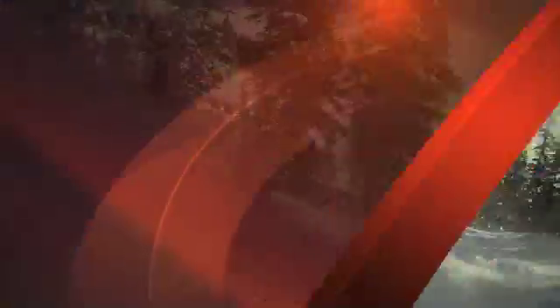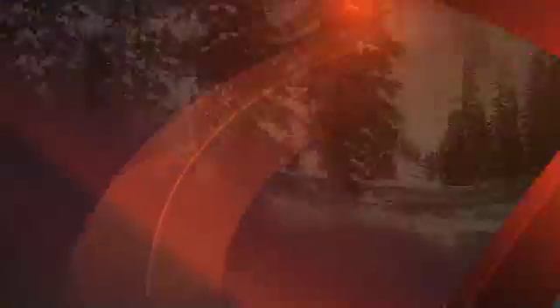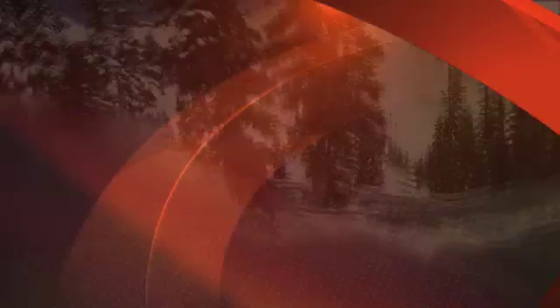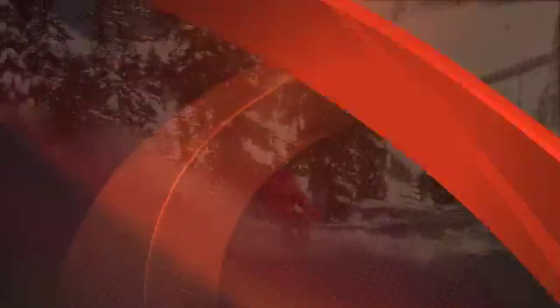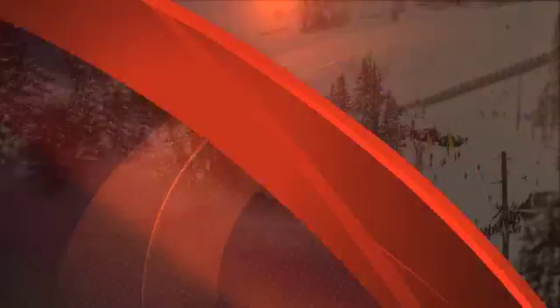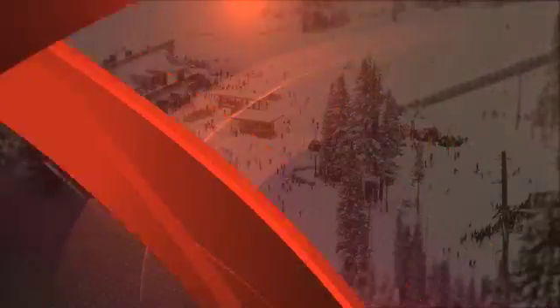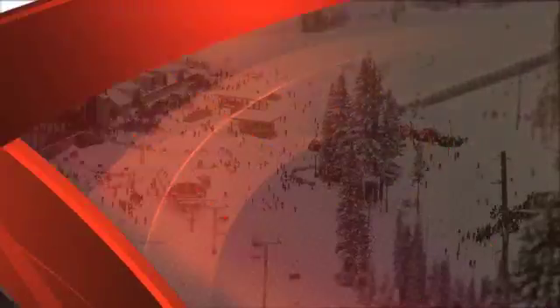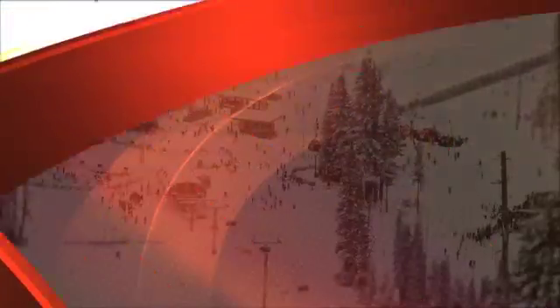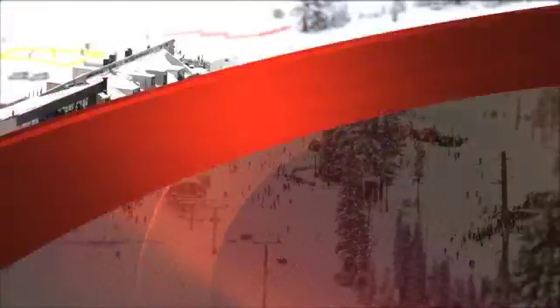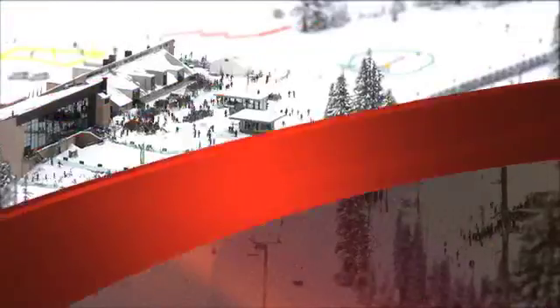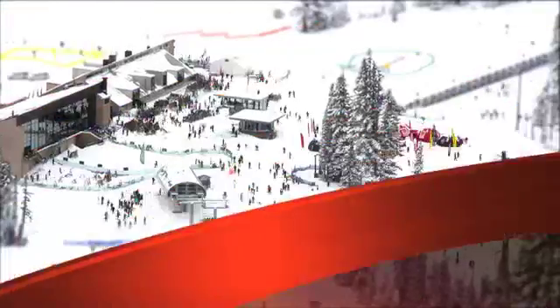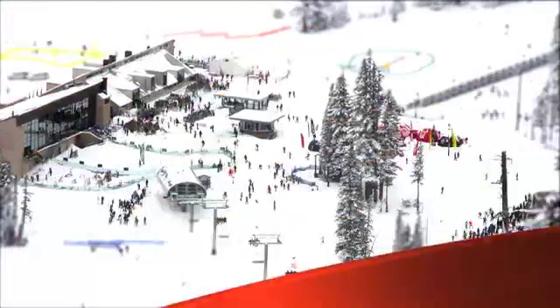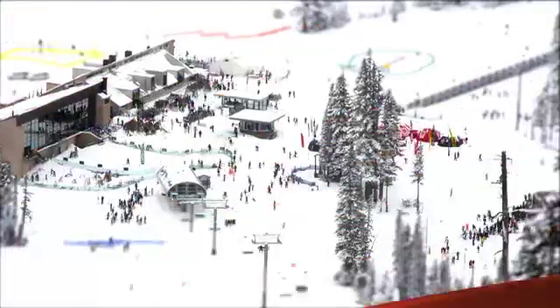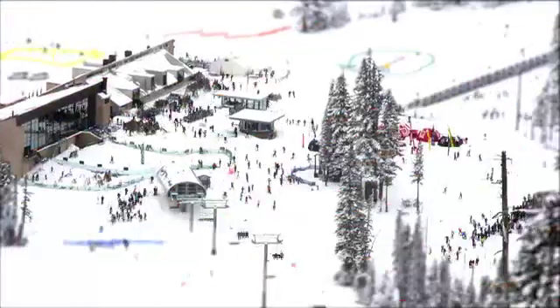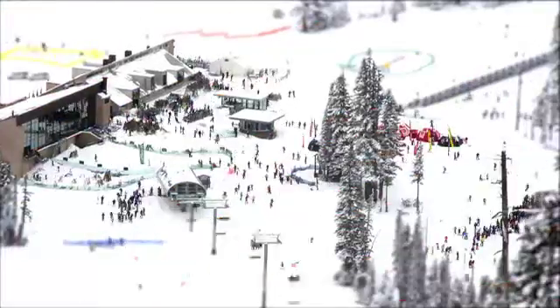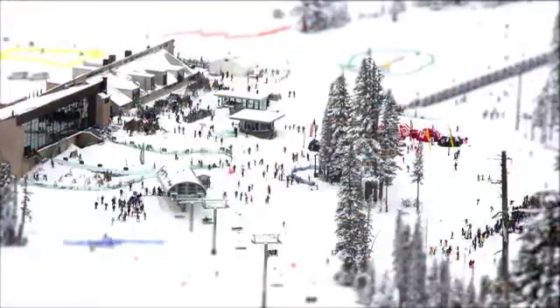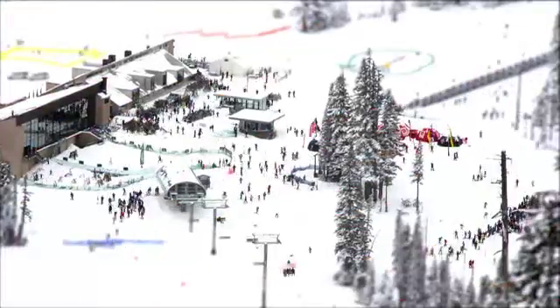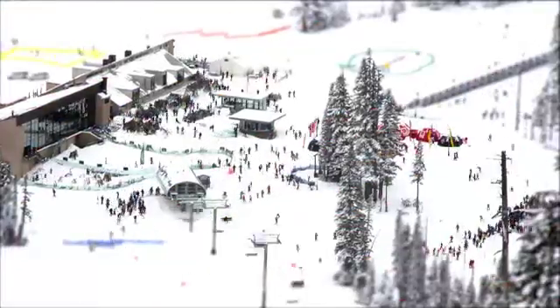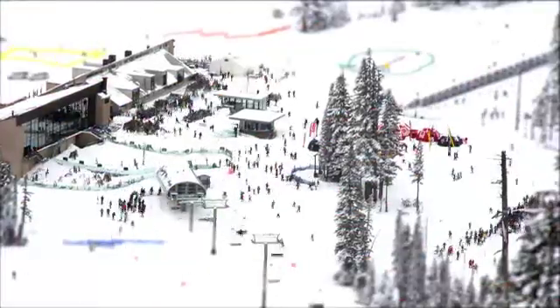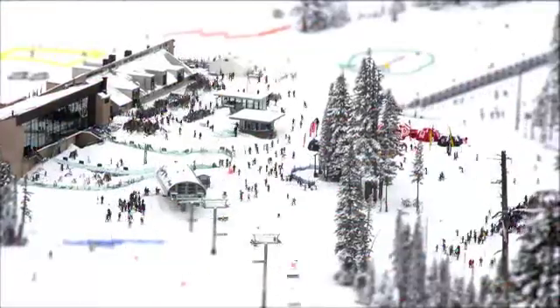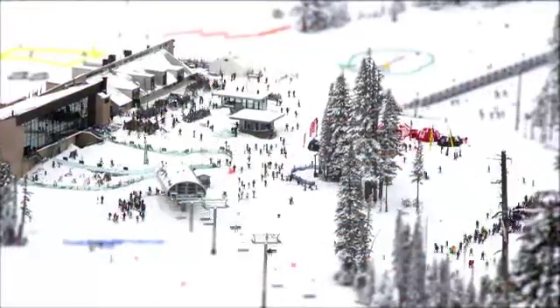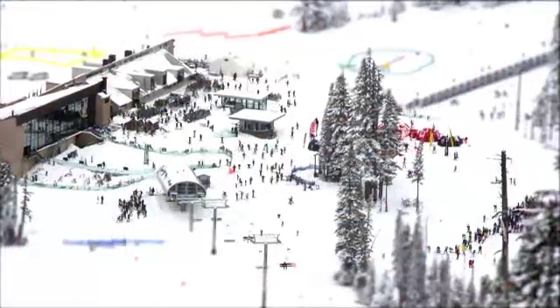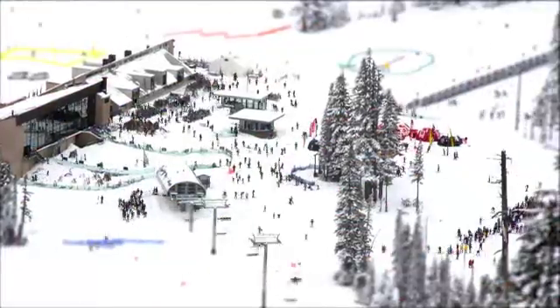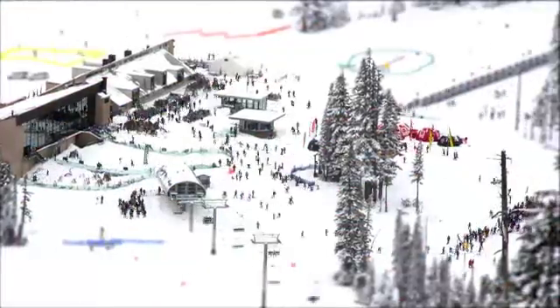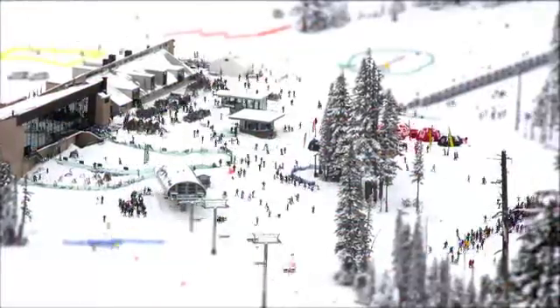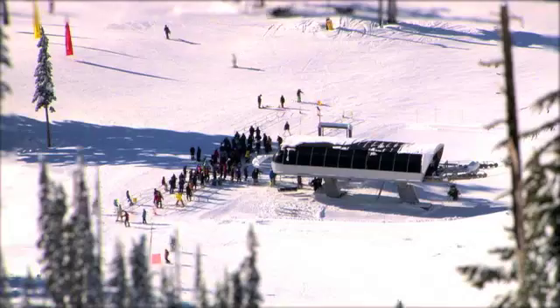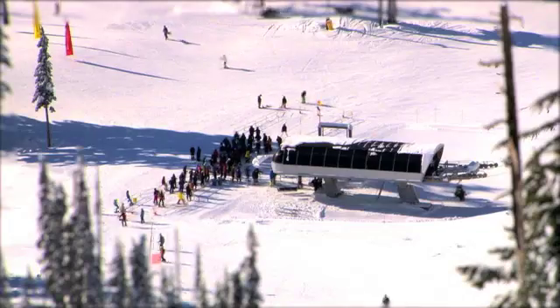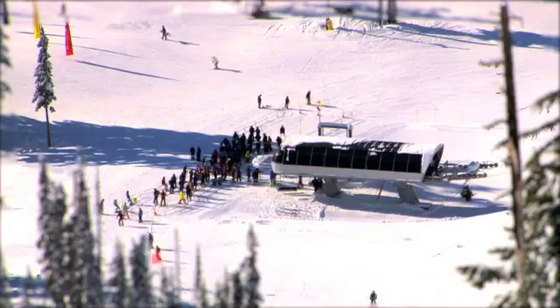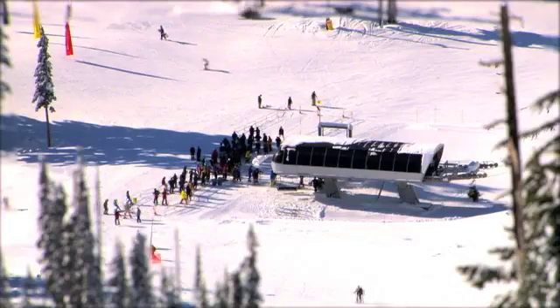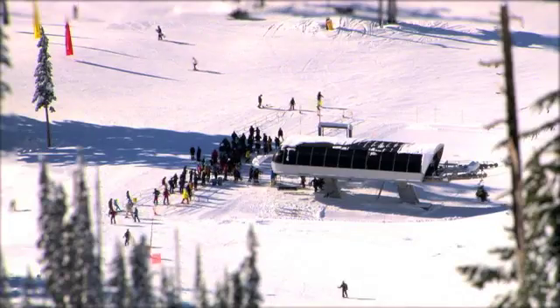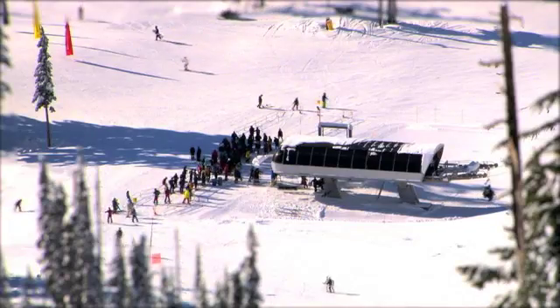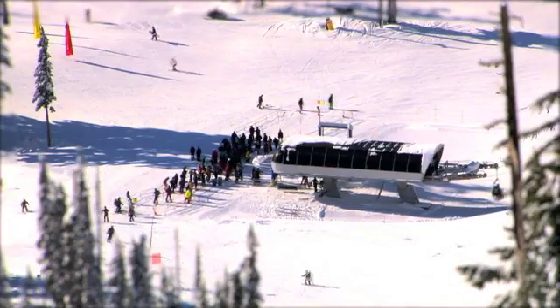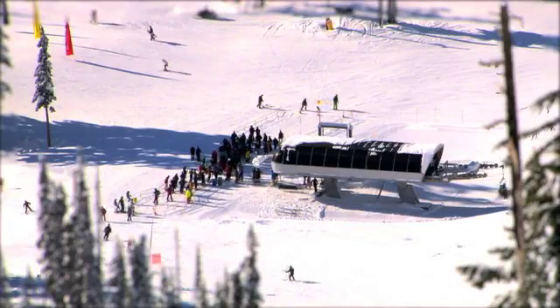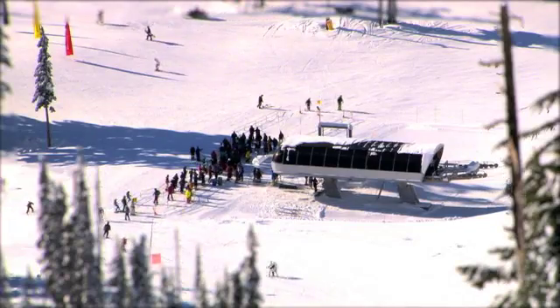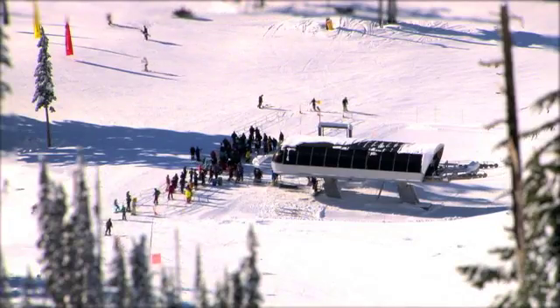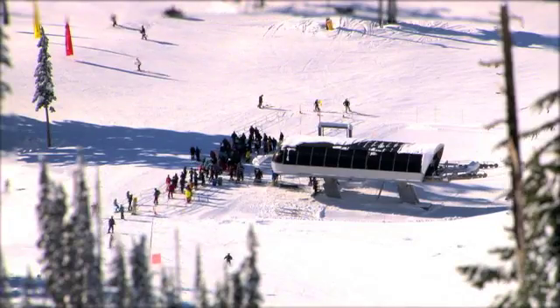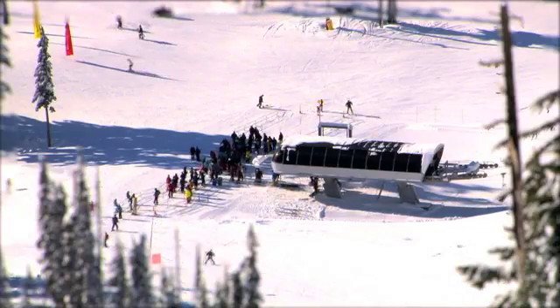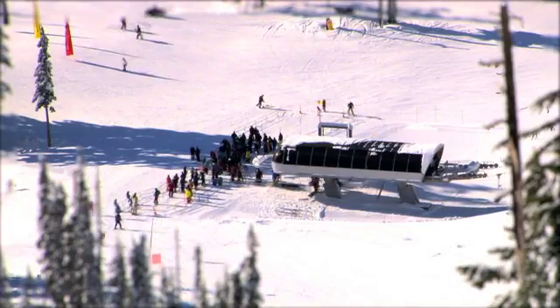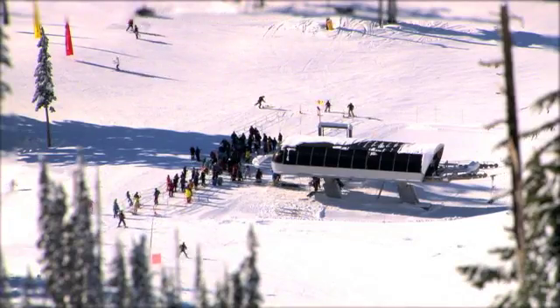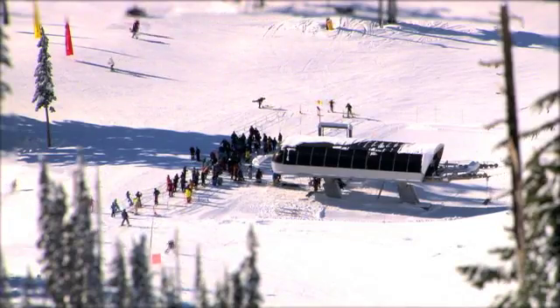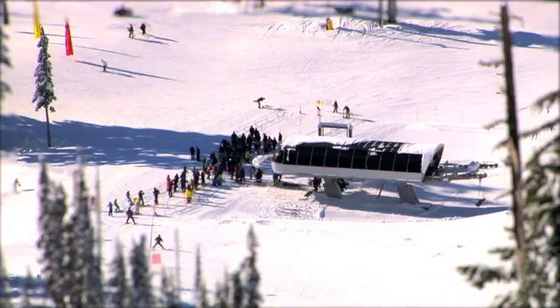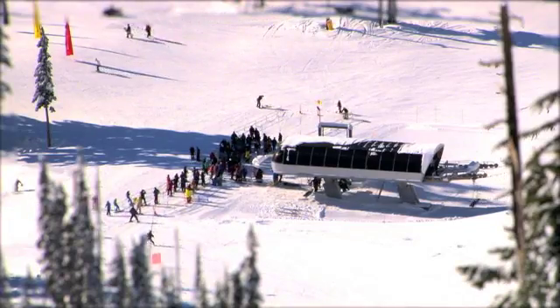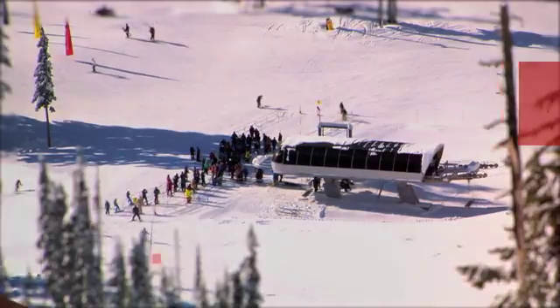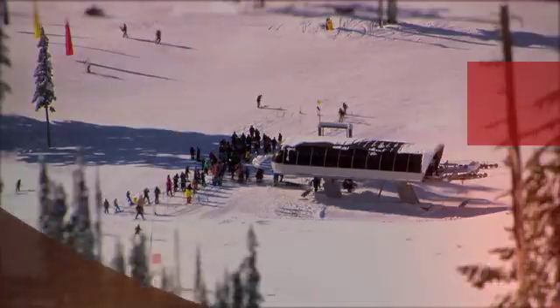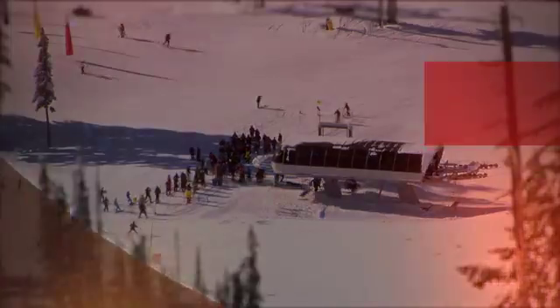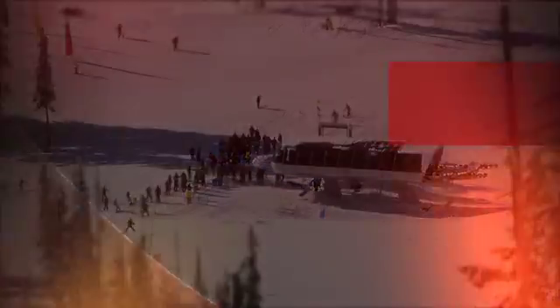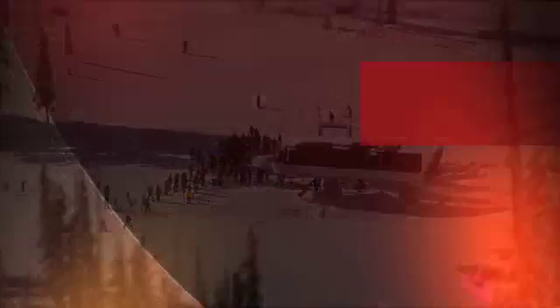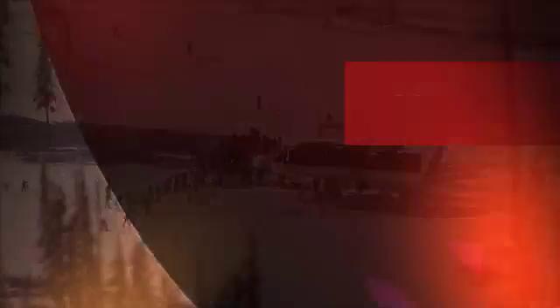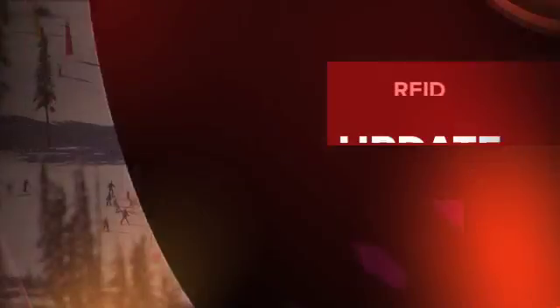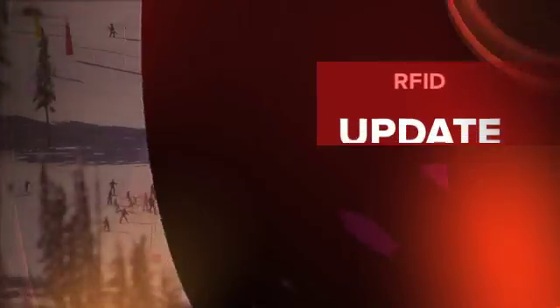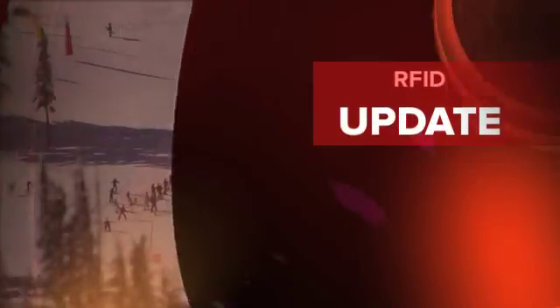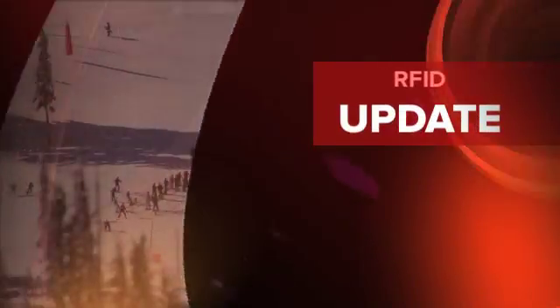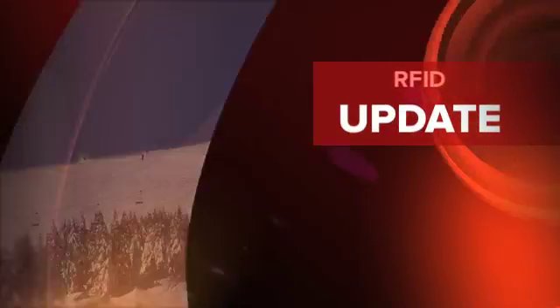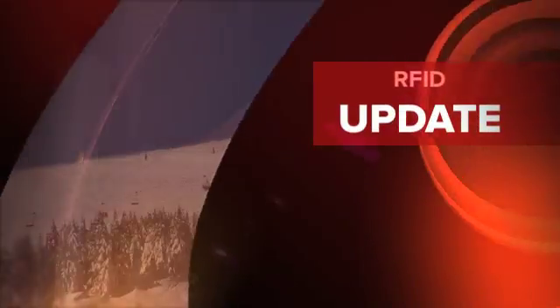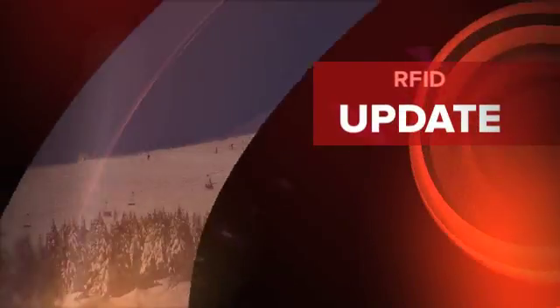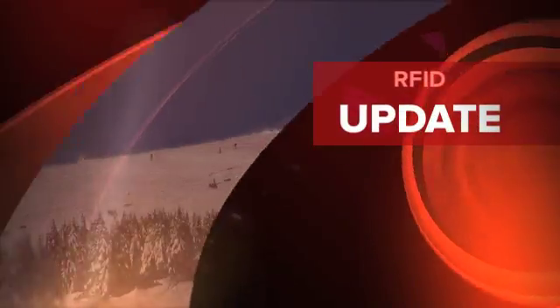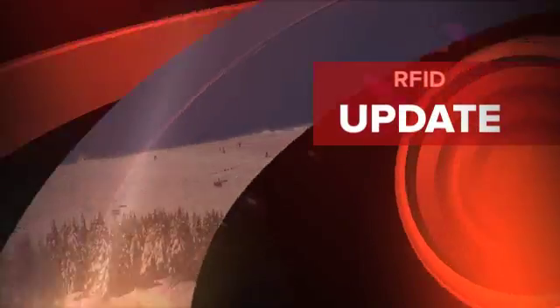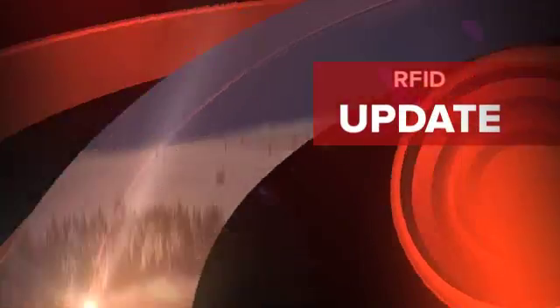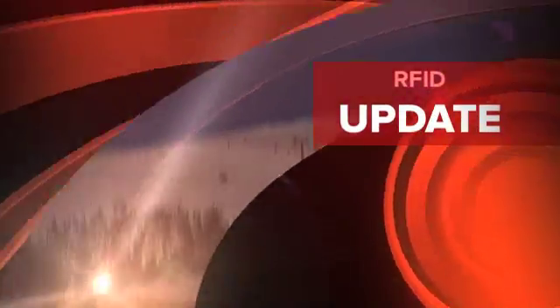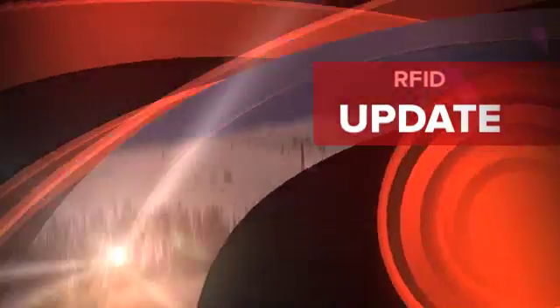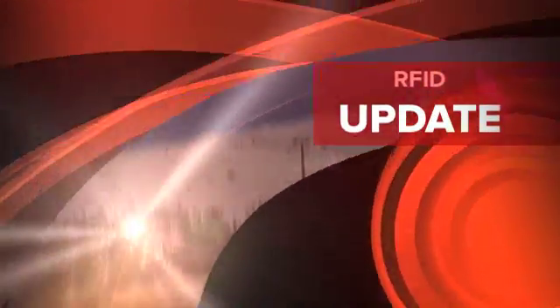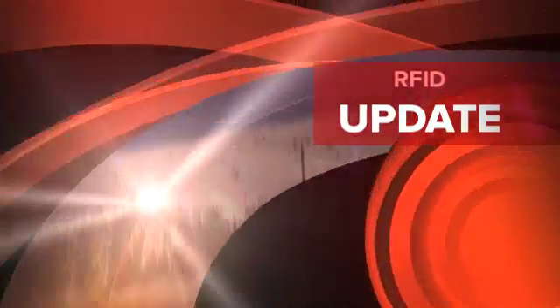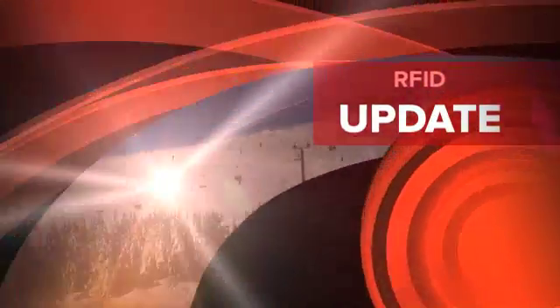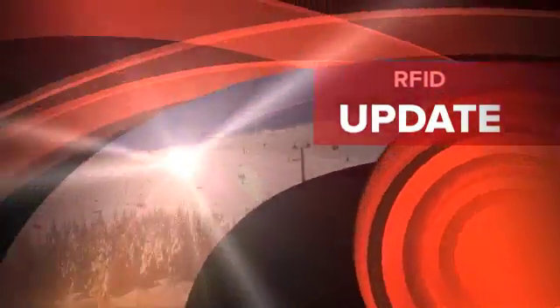The new technology will also introduce some new and exciting products at Mount Hood Meadows. We'll talk about that in our next RFID update.